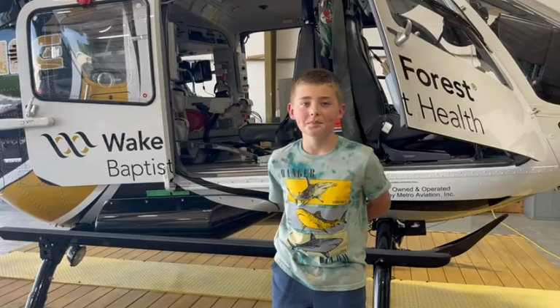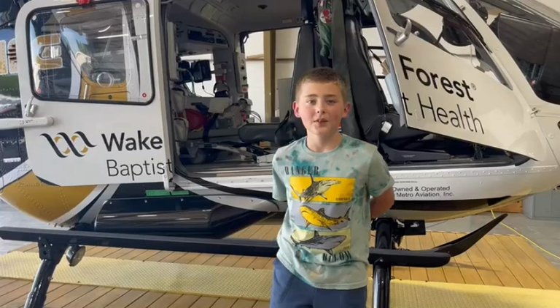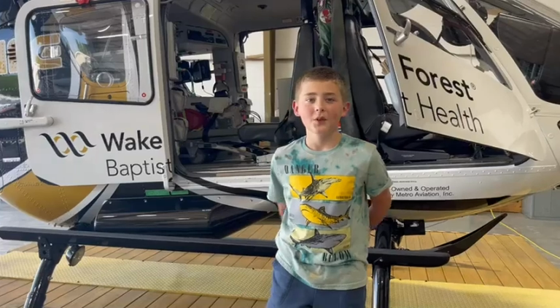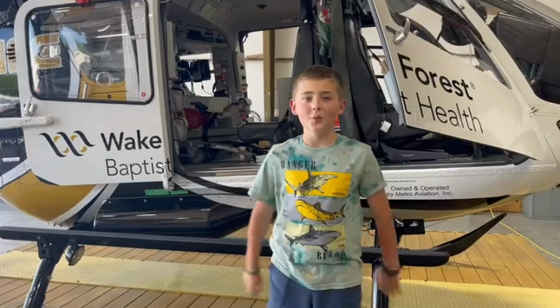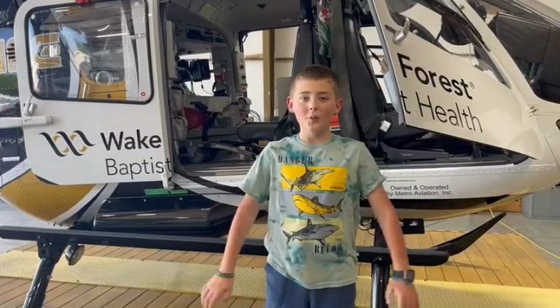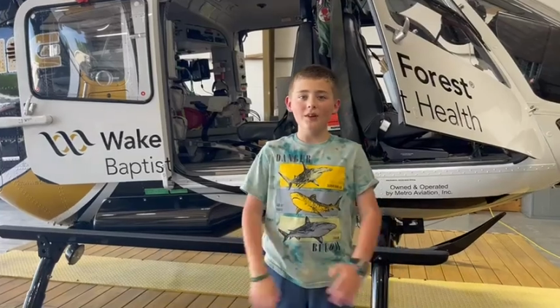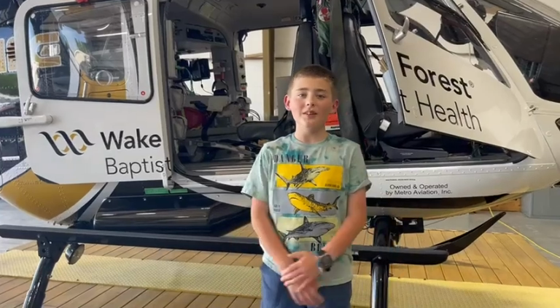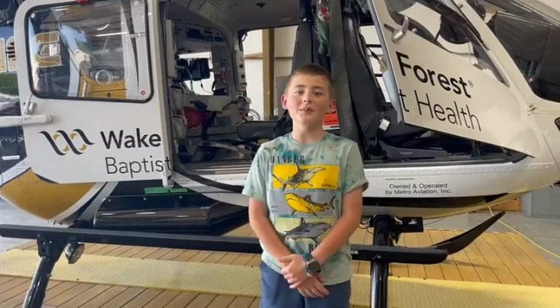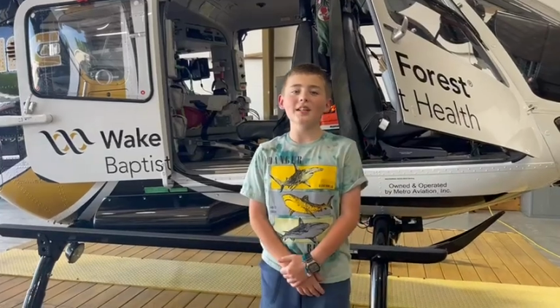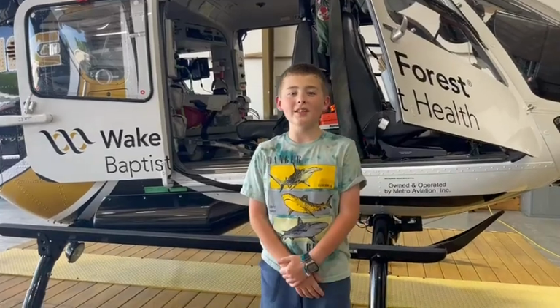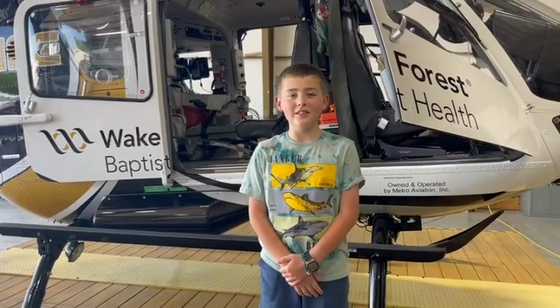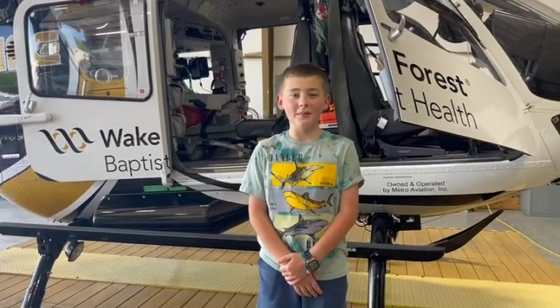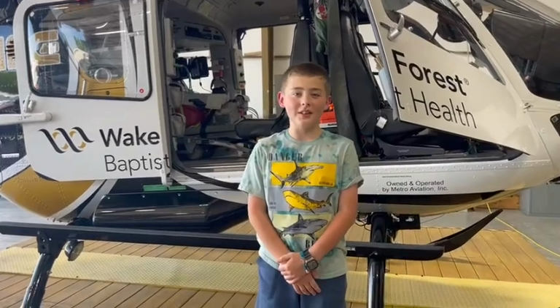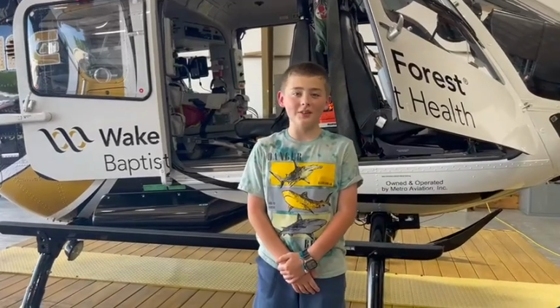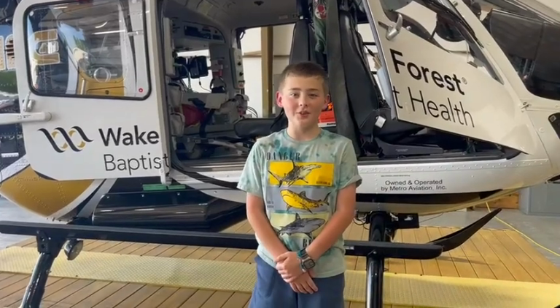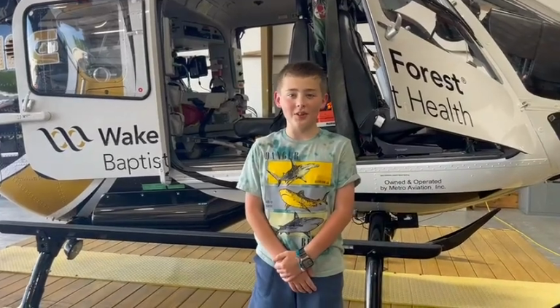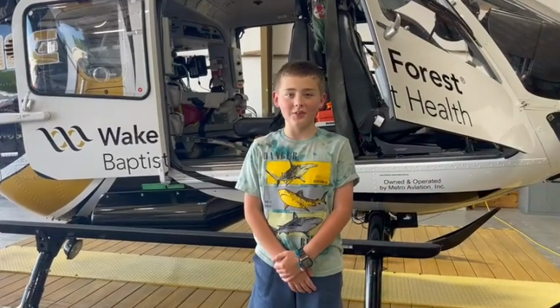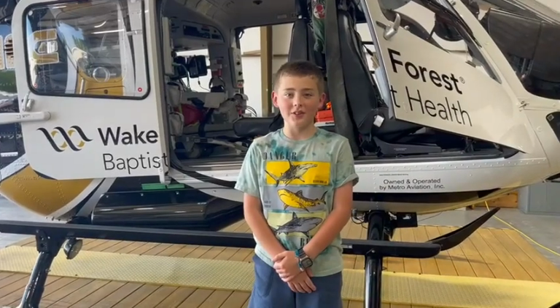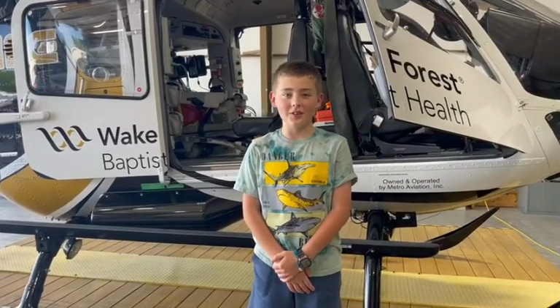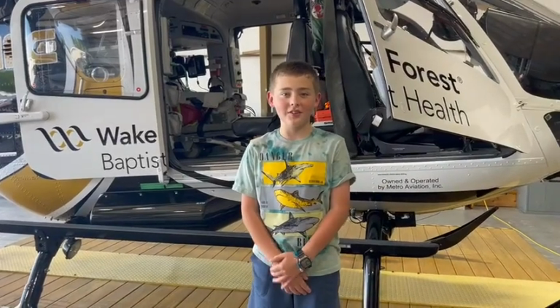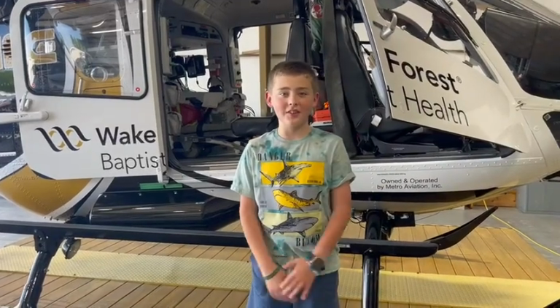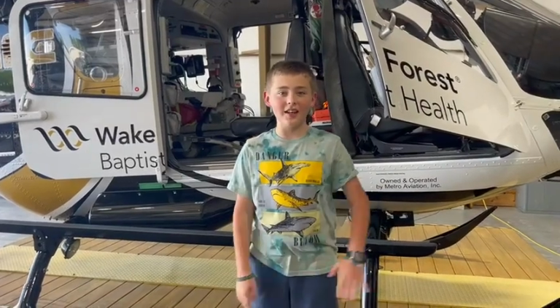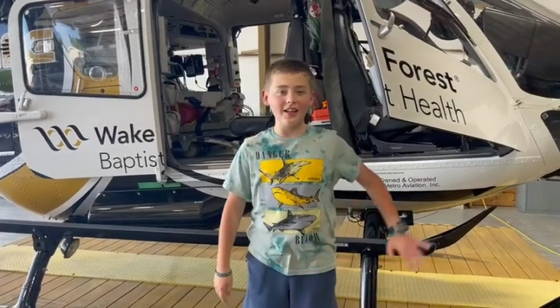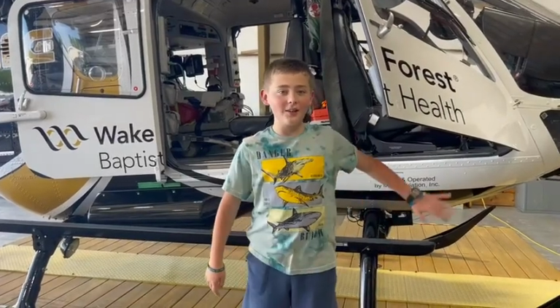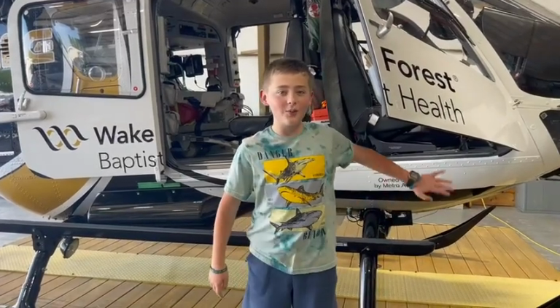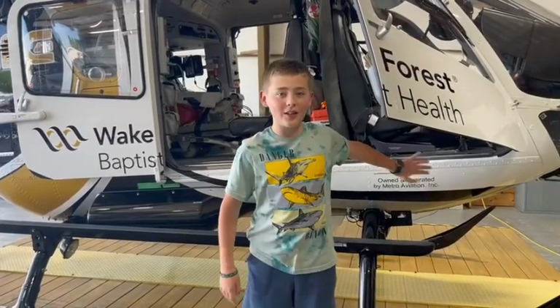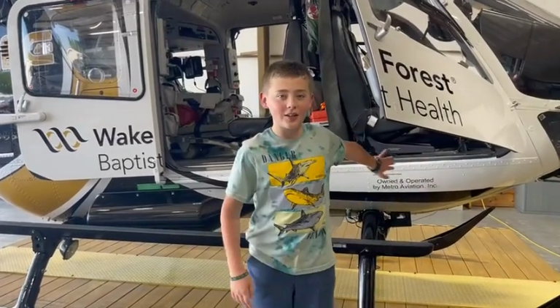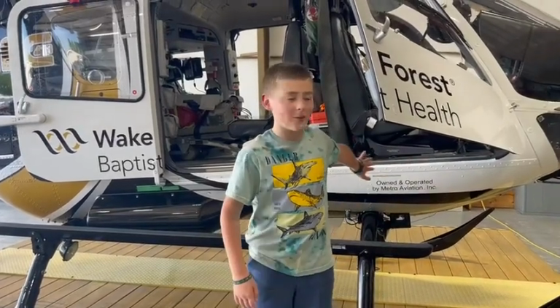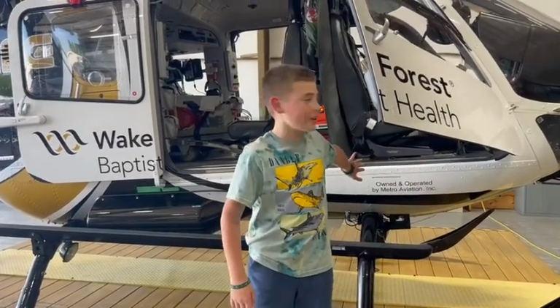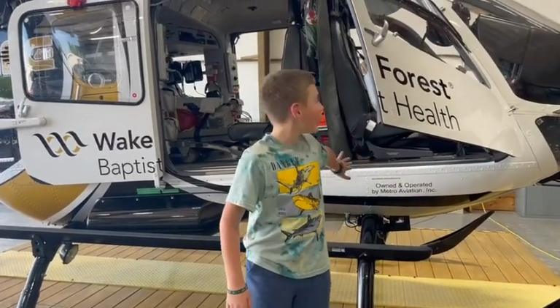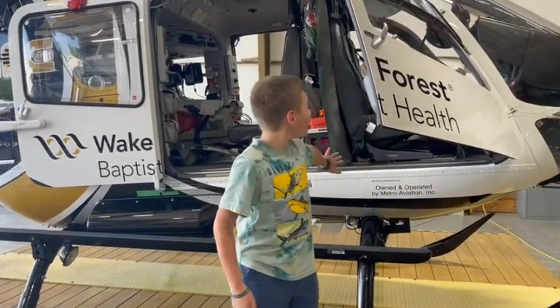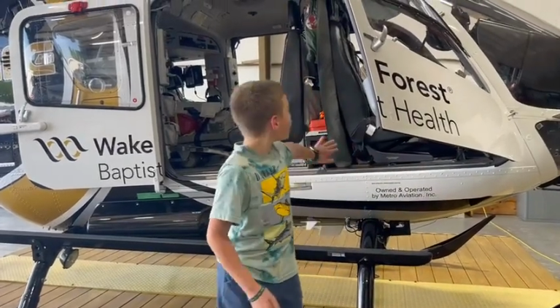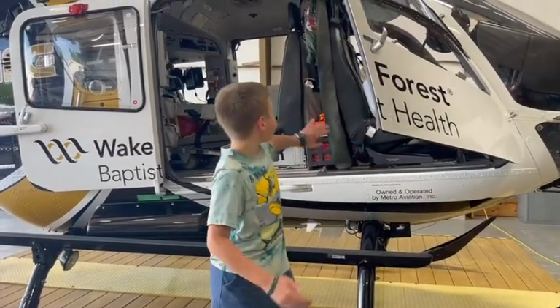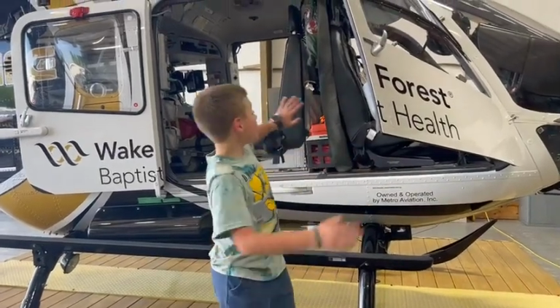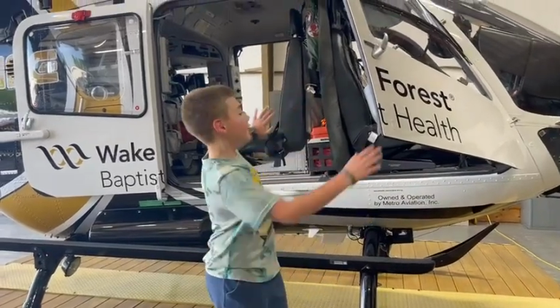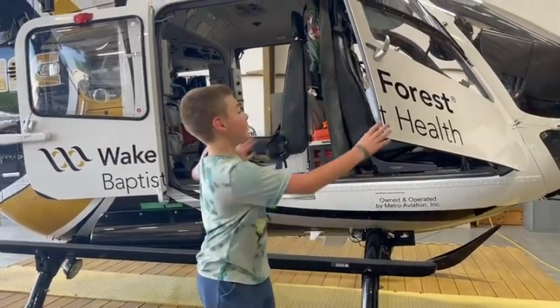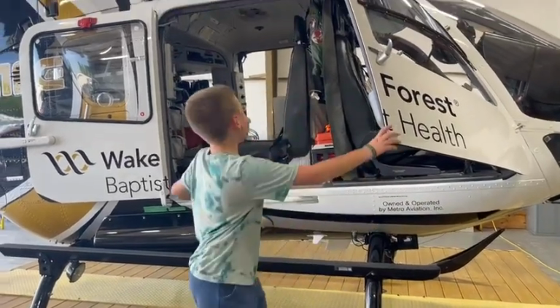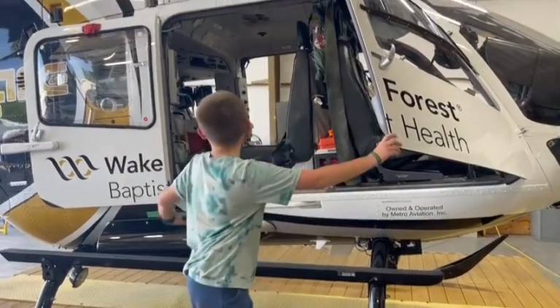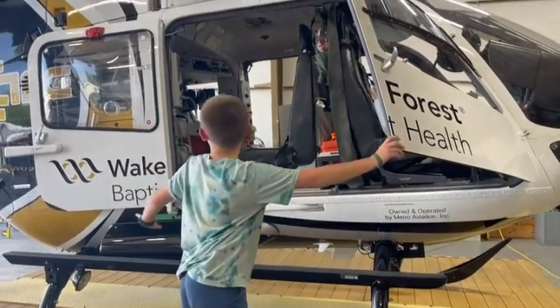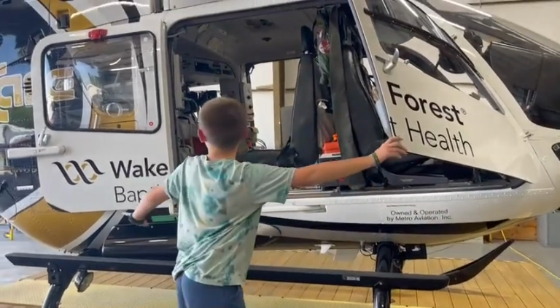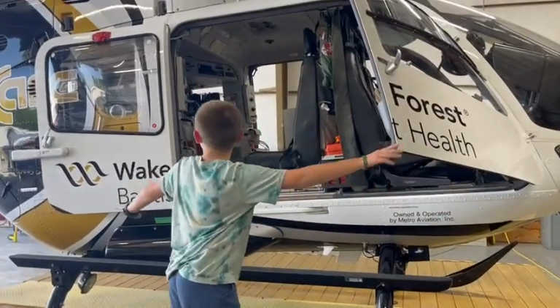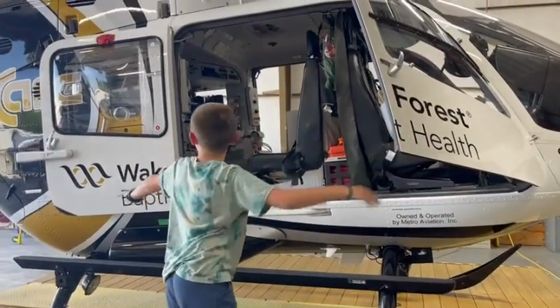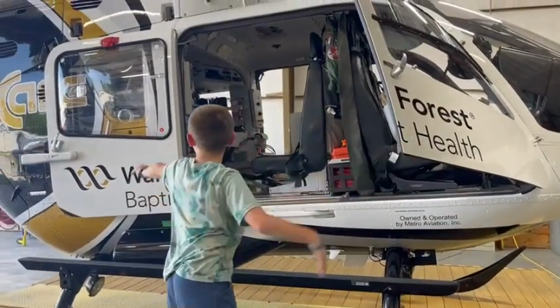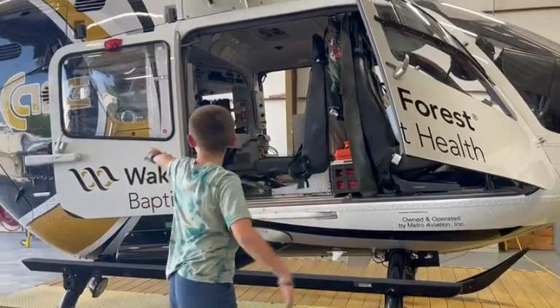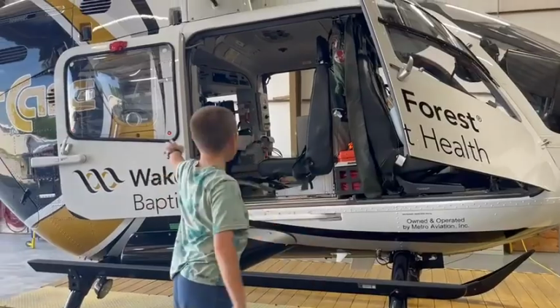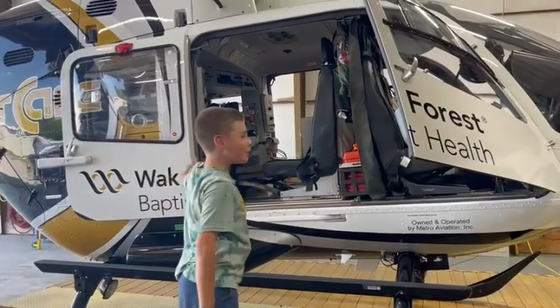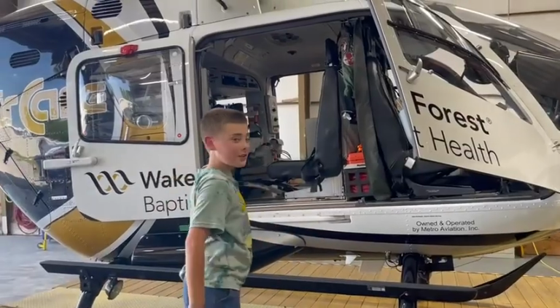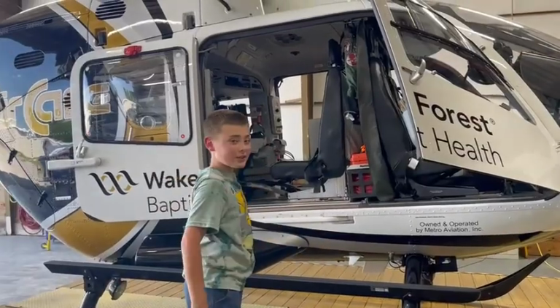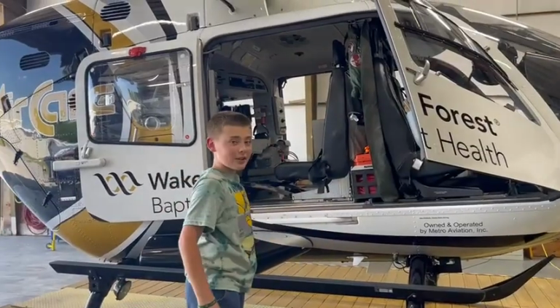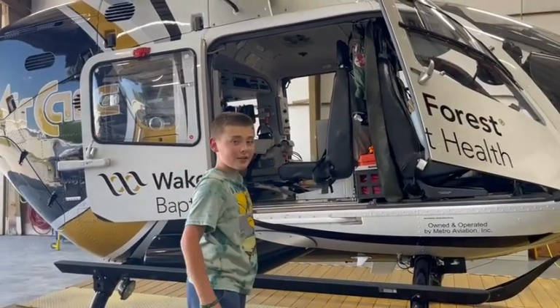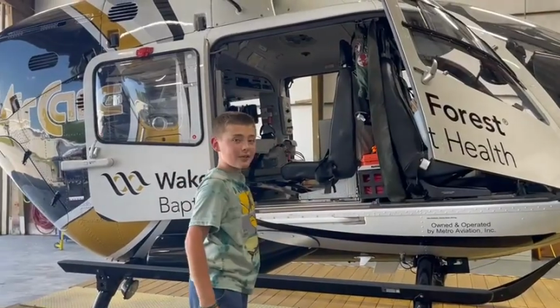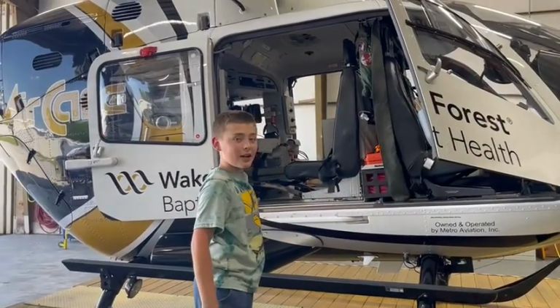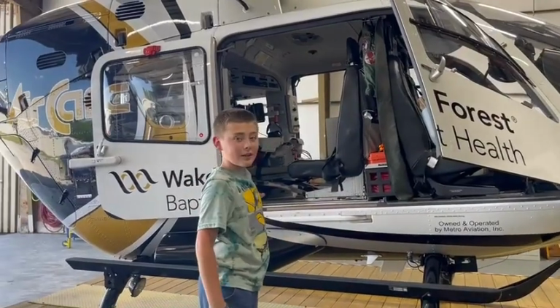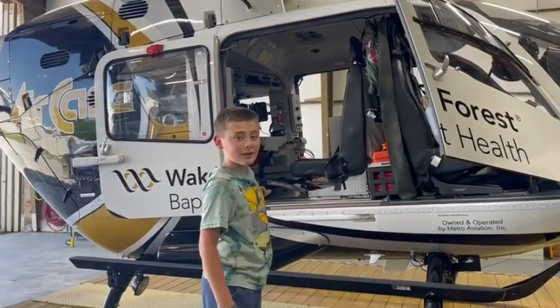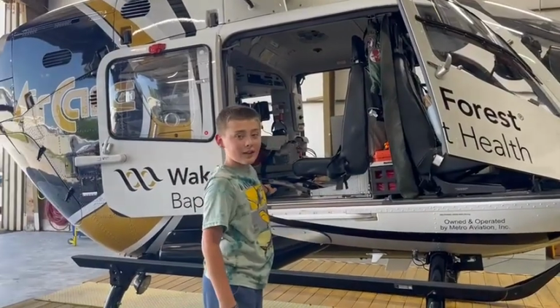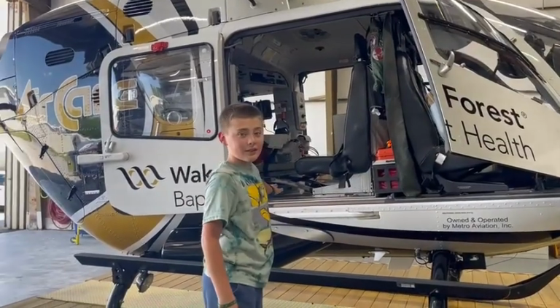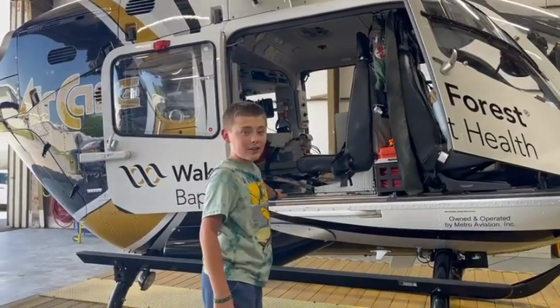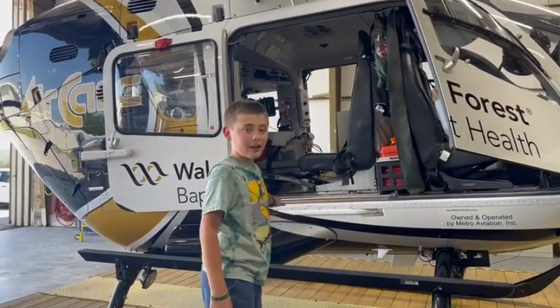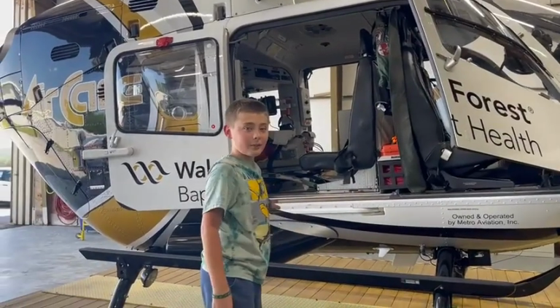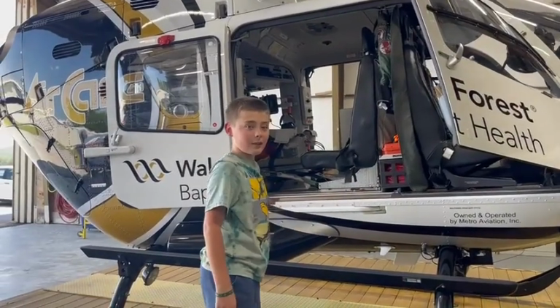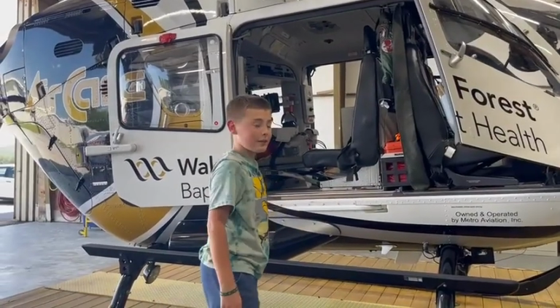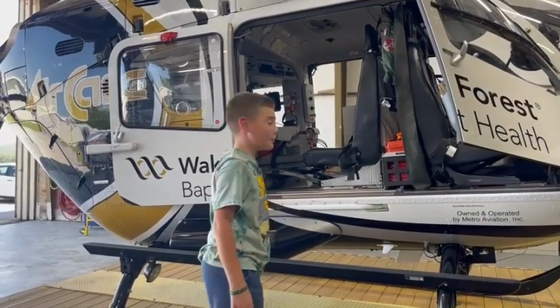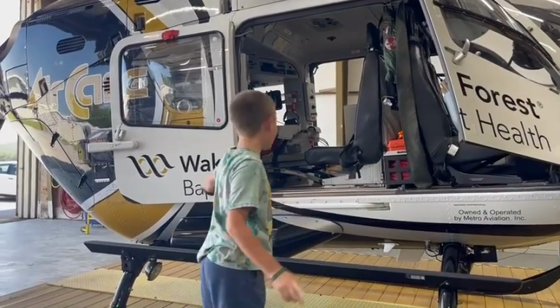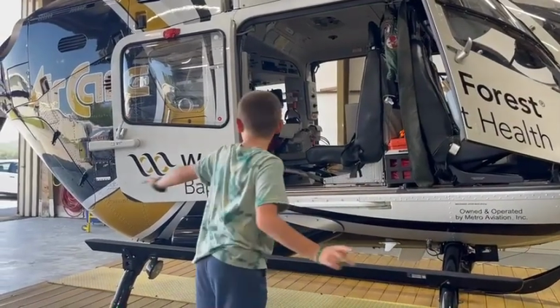Welcome to Easton Medical Services. Today we are going over an EC-135 helicopter medical.